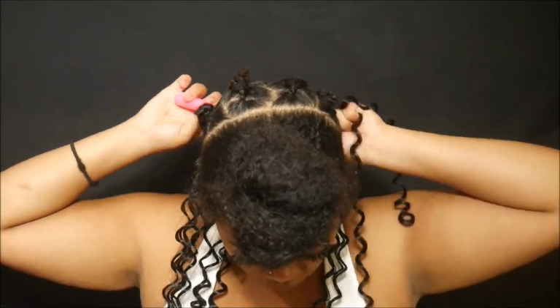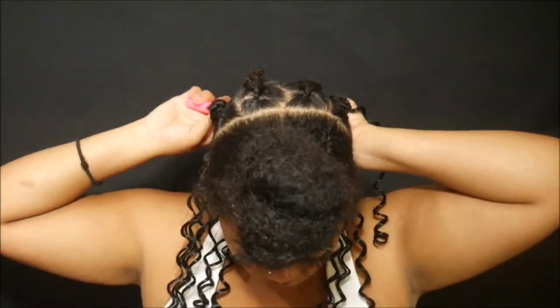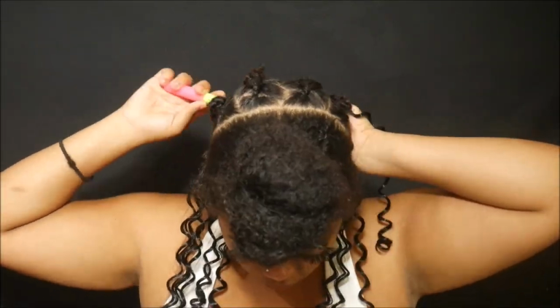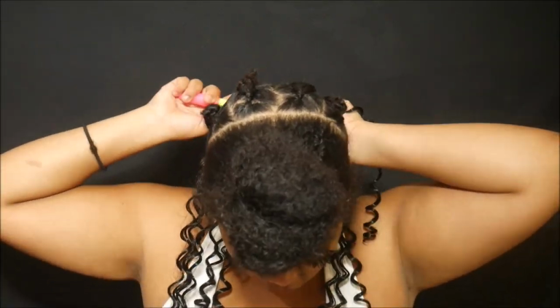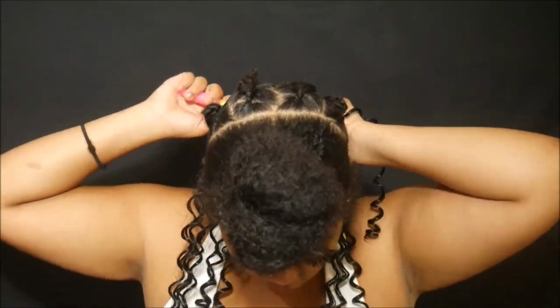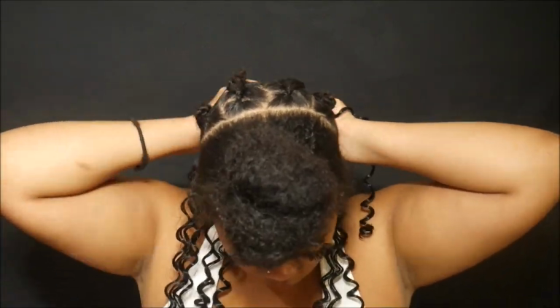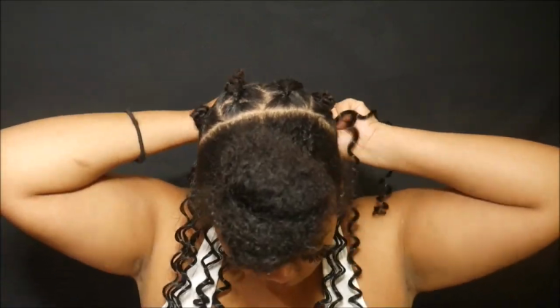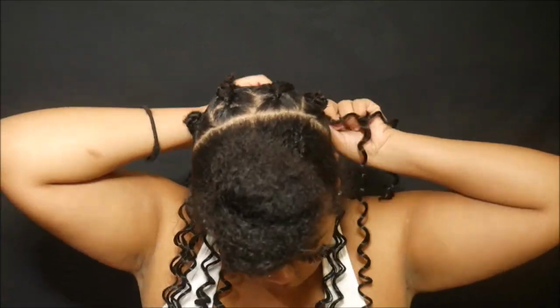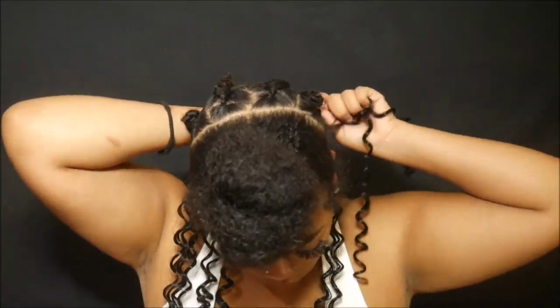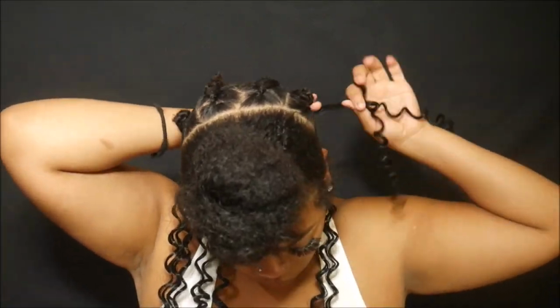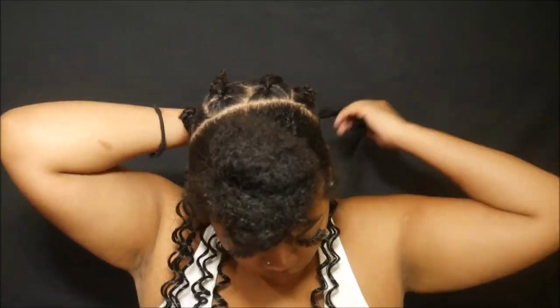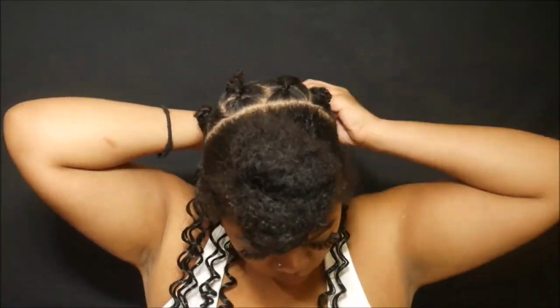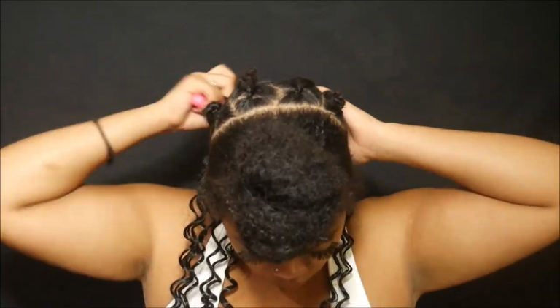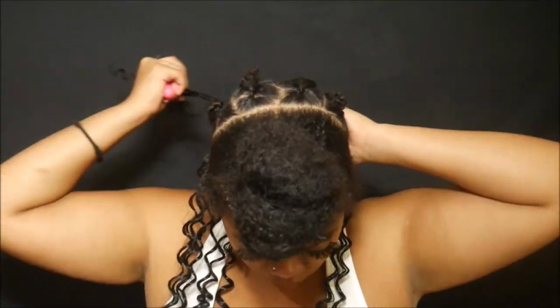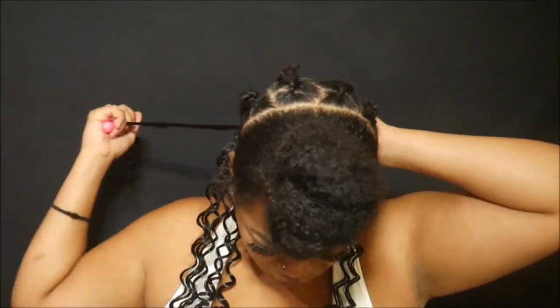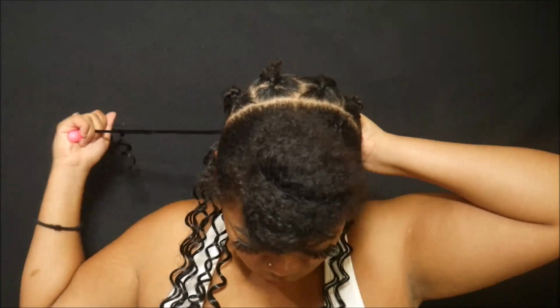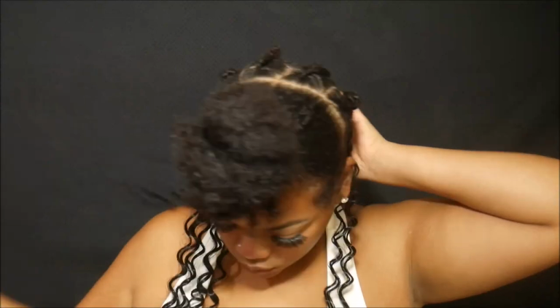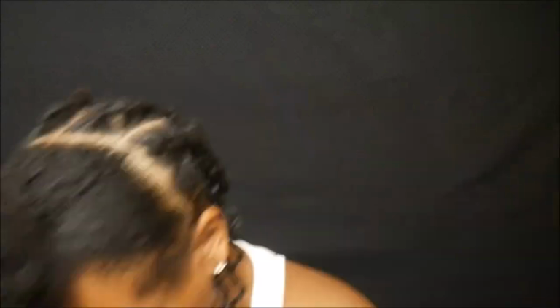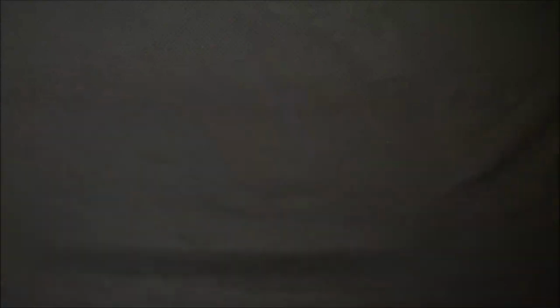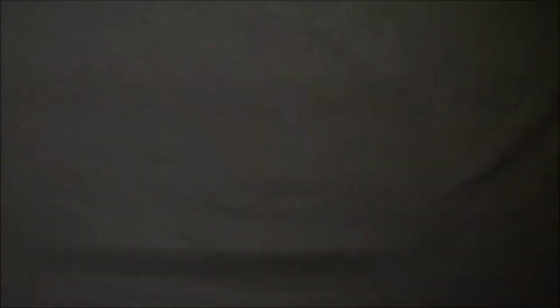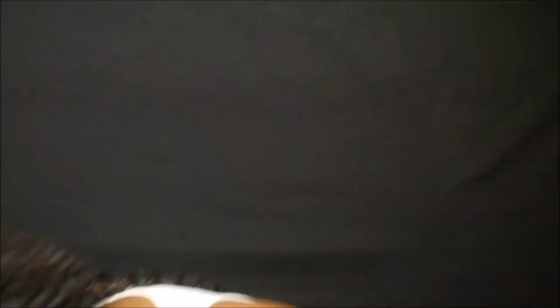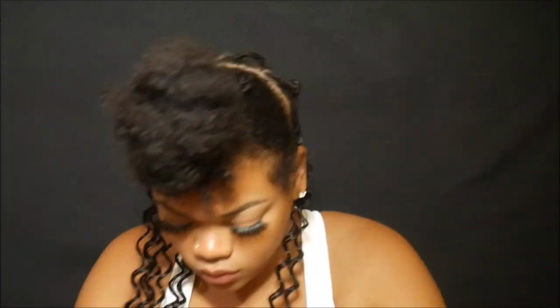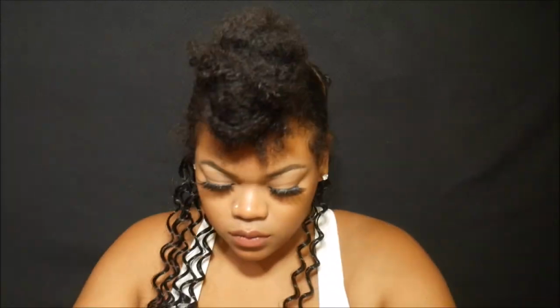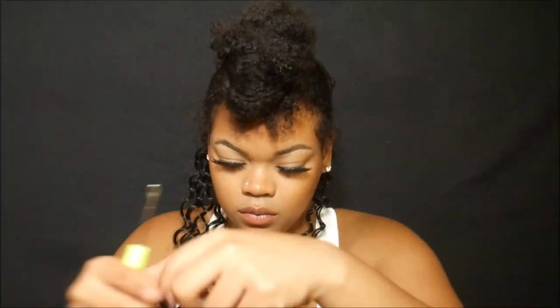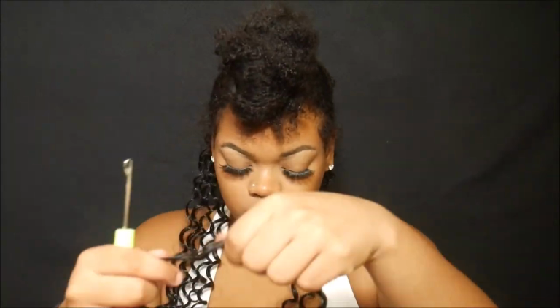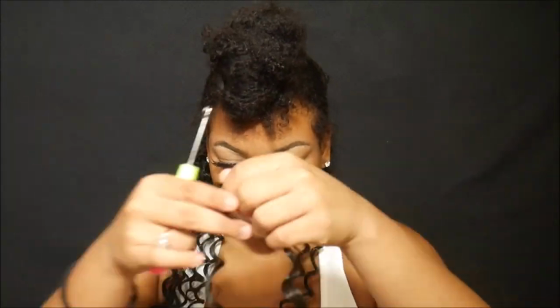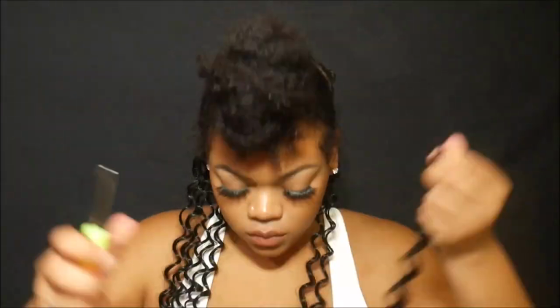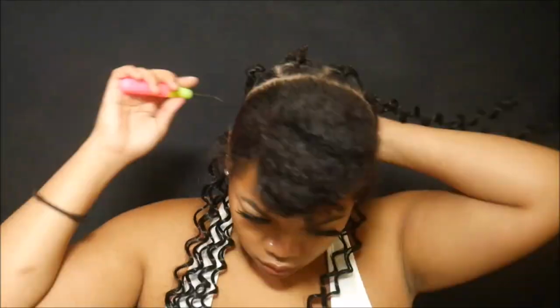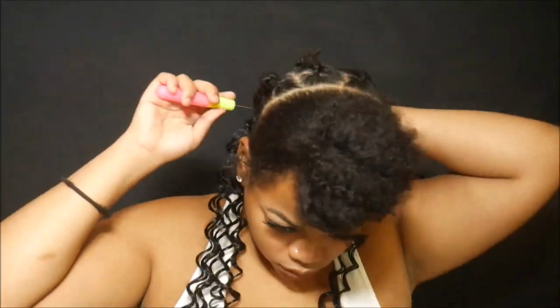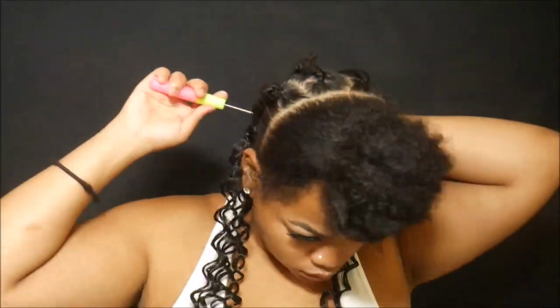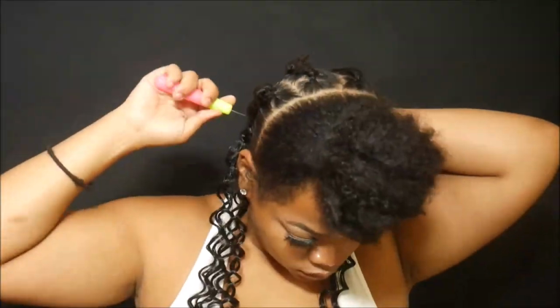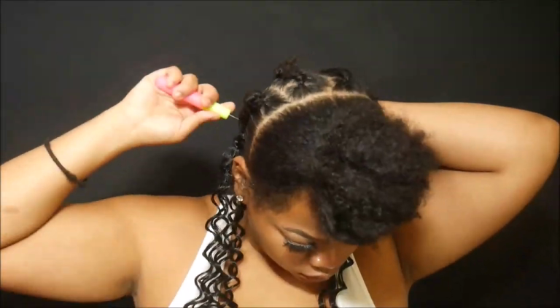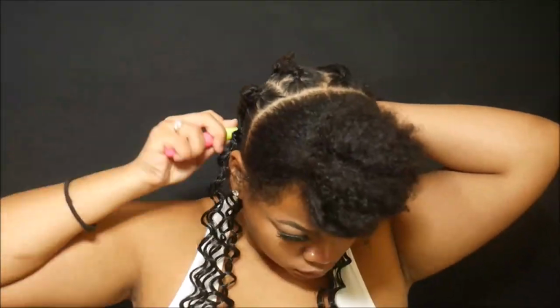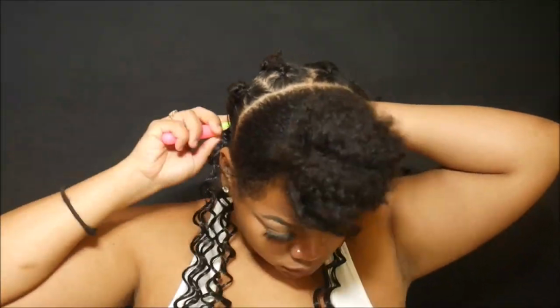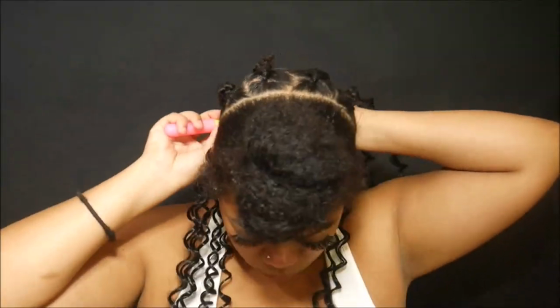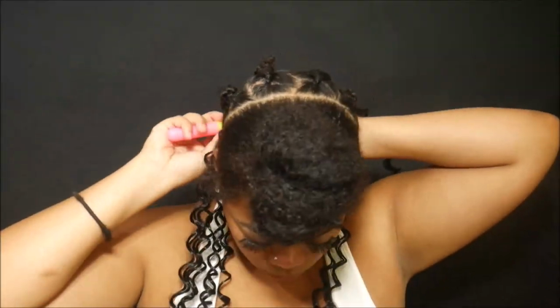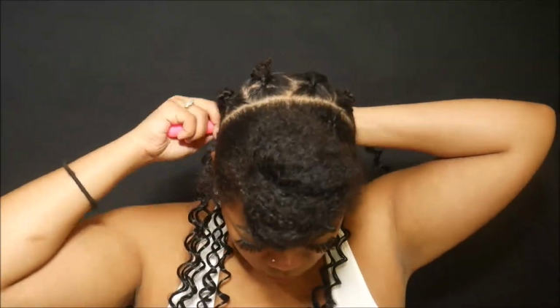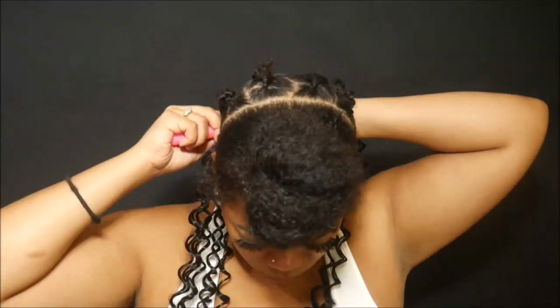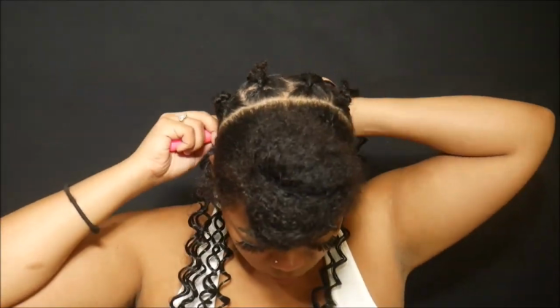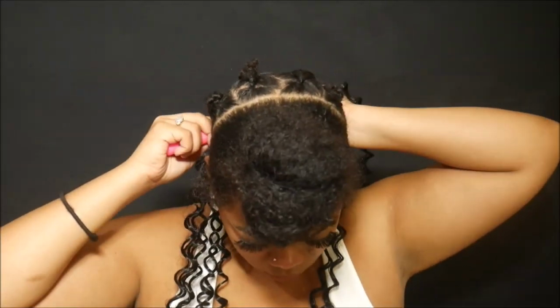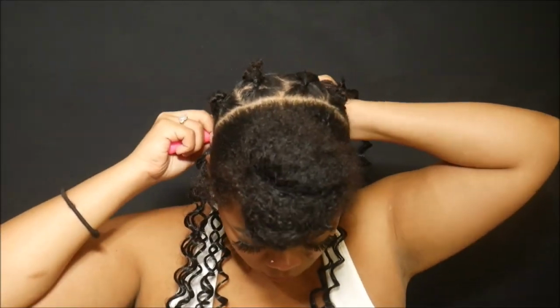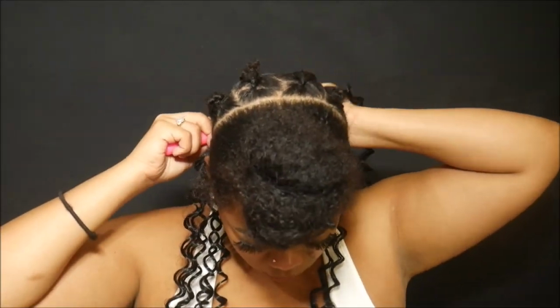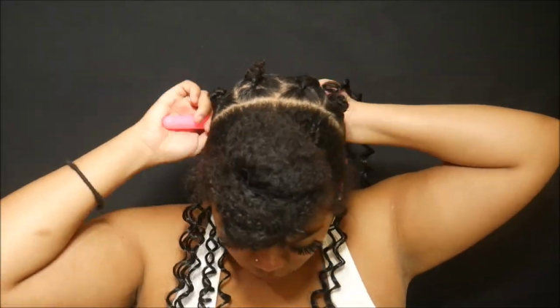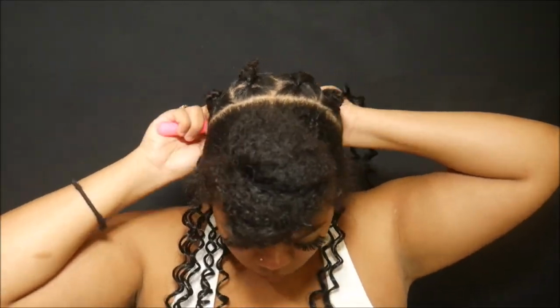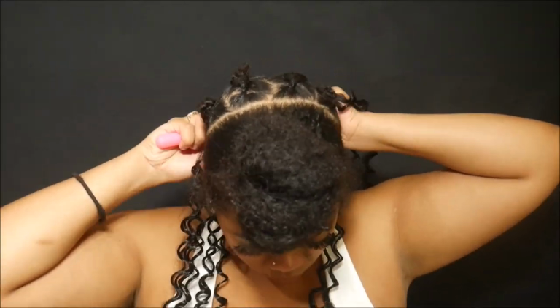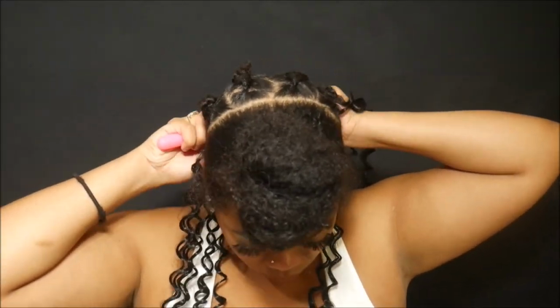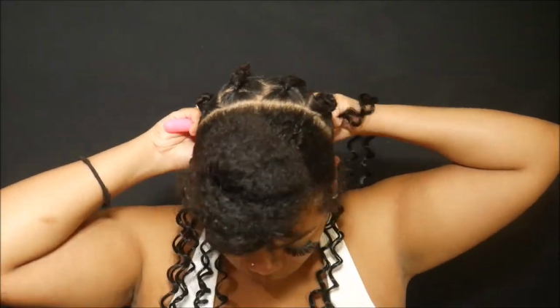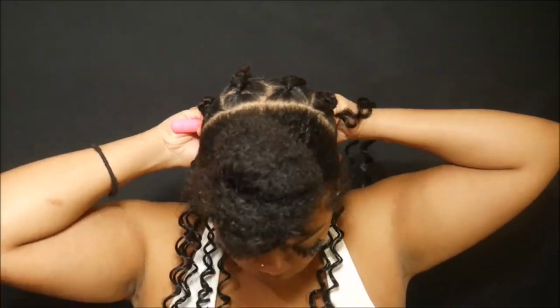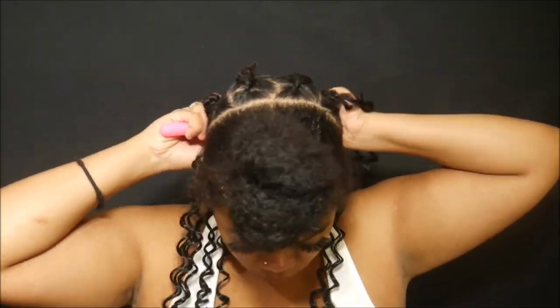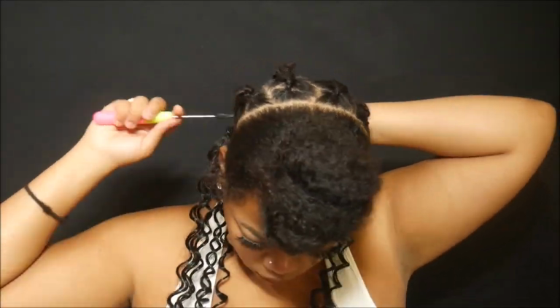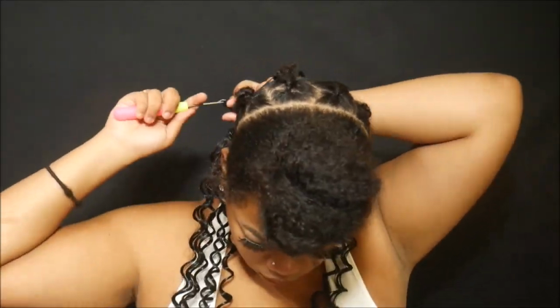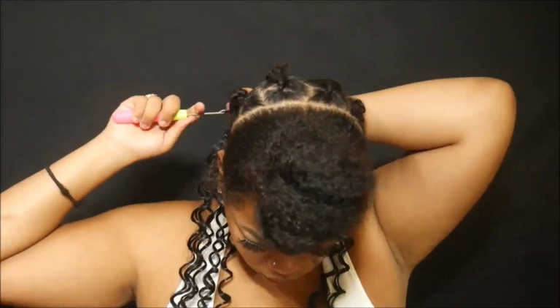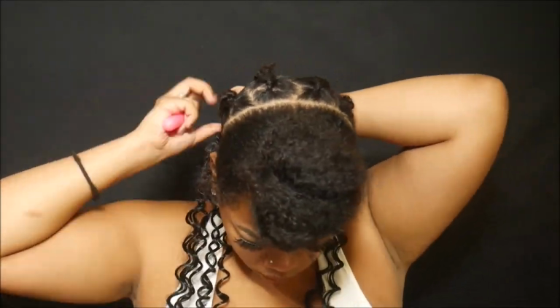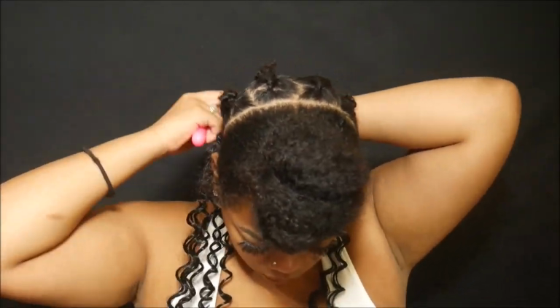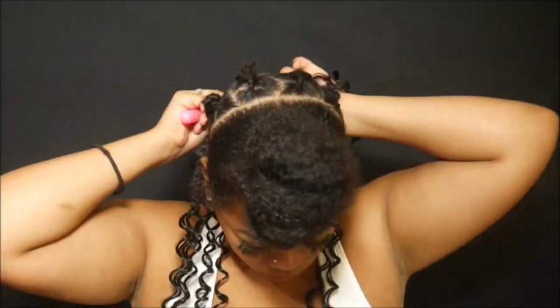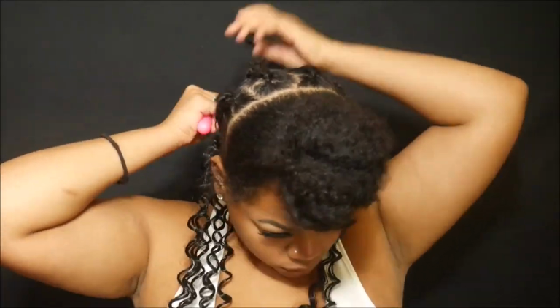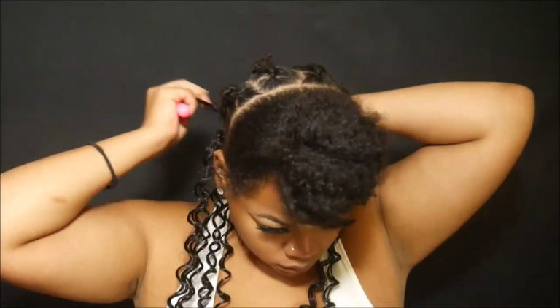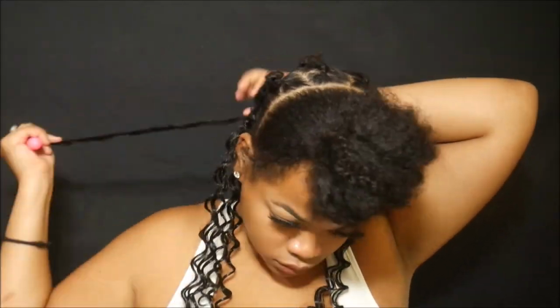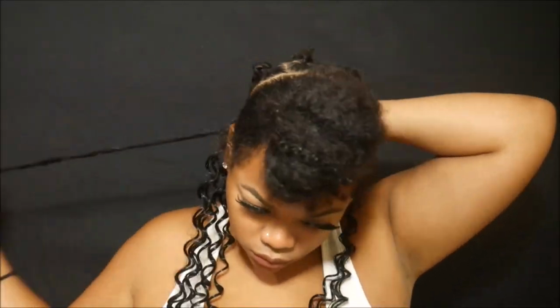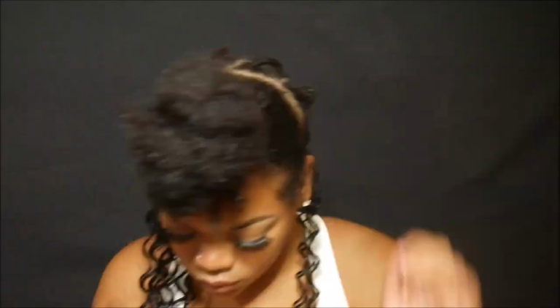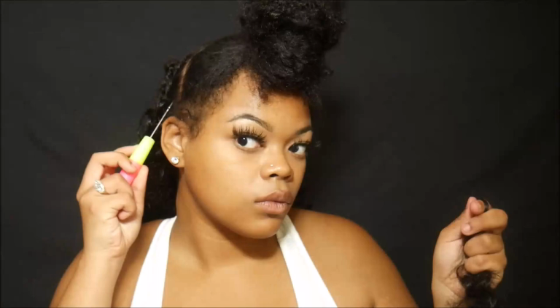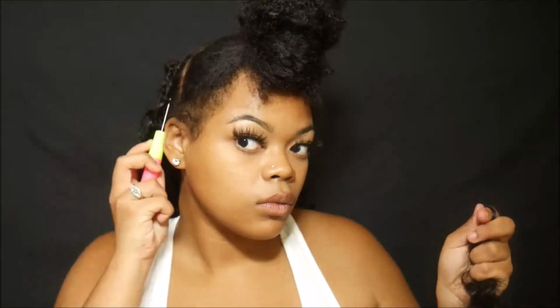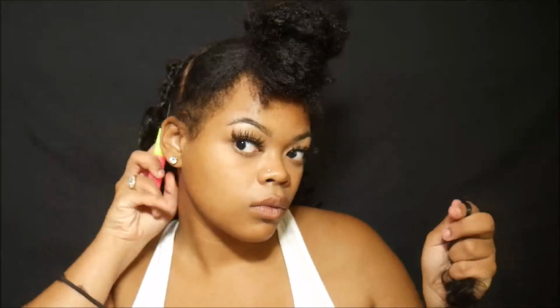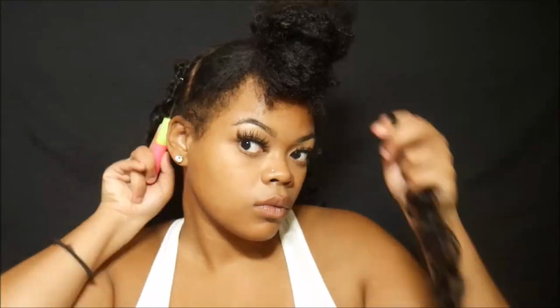As I was getting closer to the top, I started knotting the crochet hair just to make sure it keeps in place at the part.